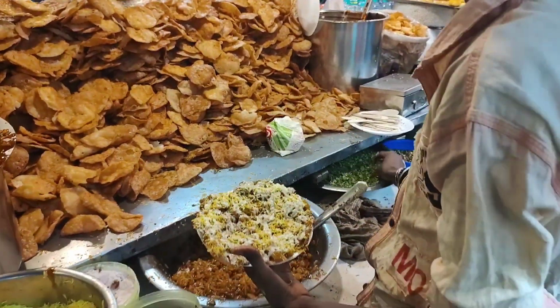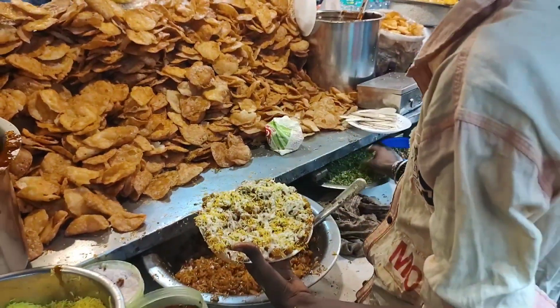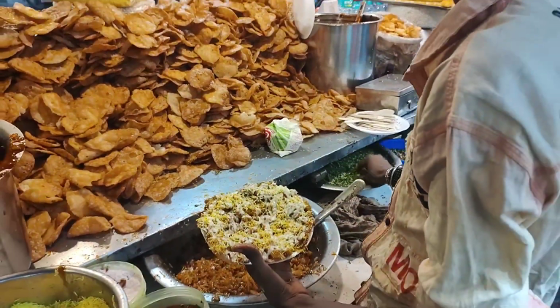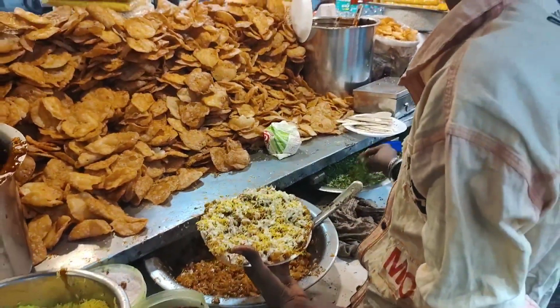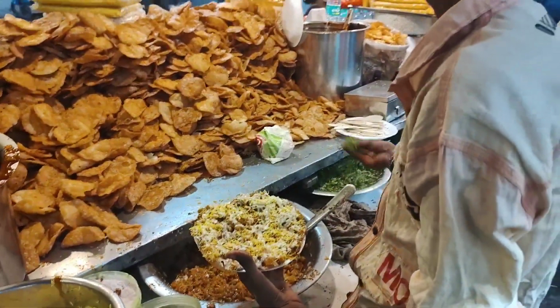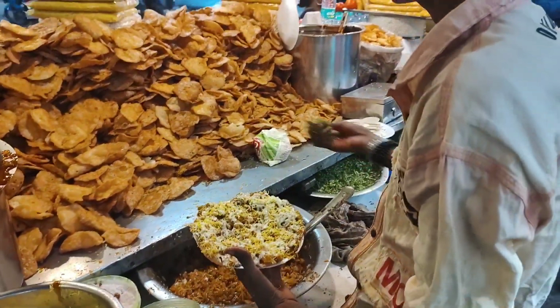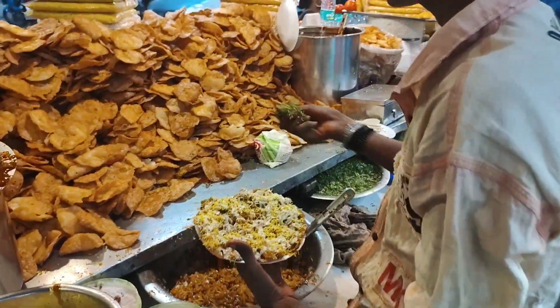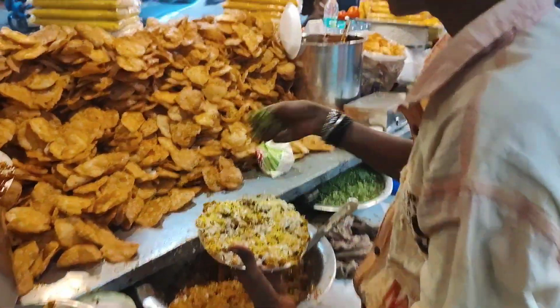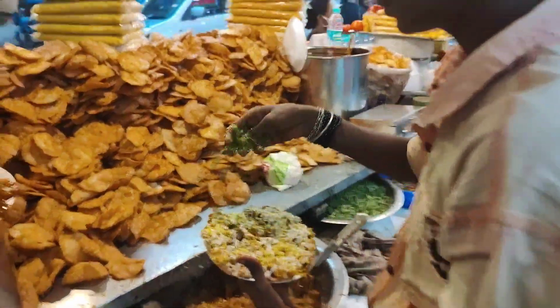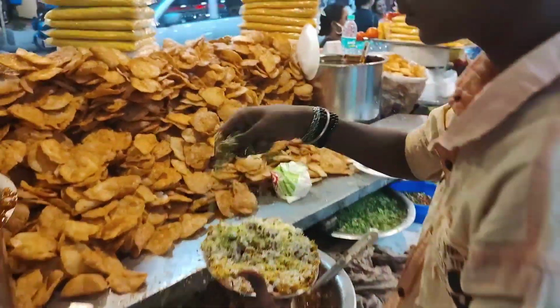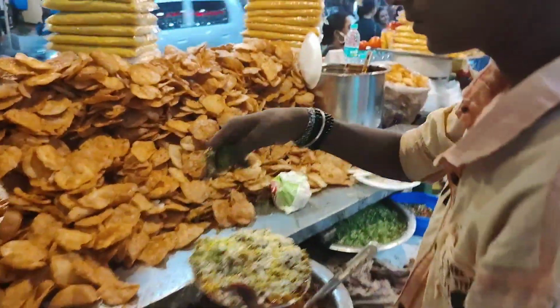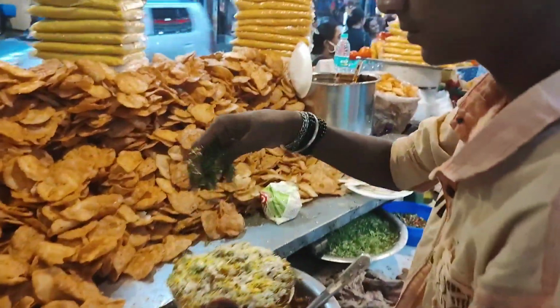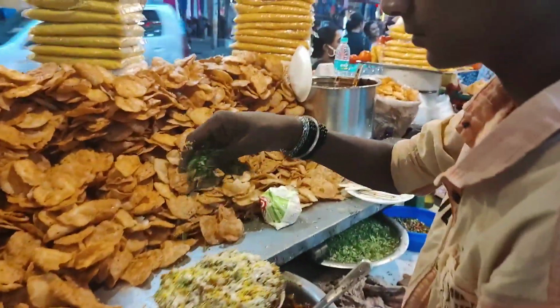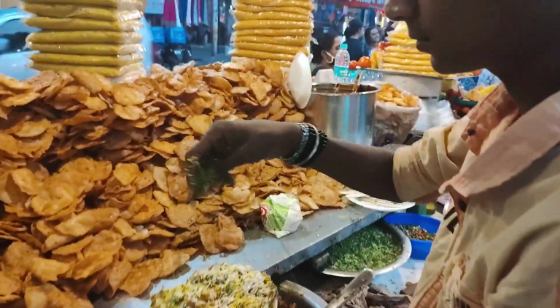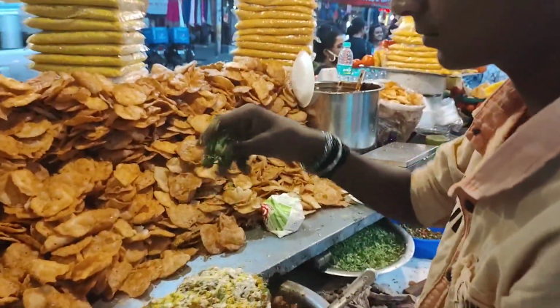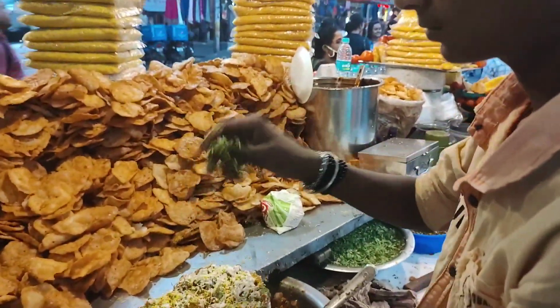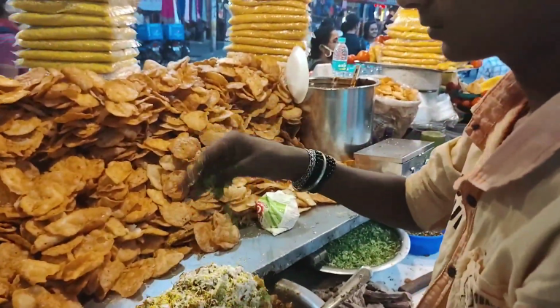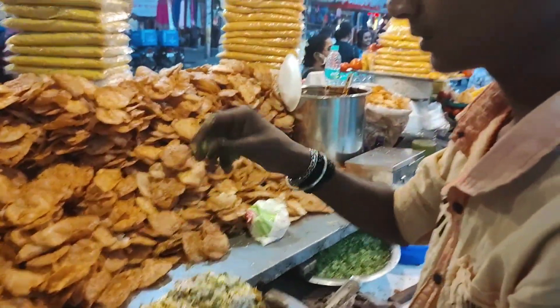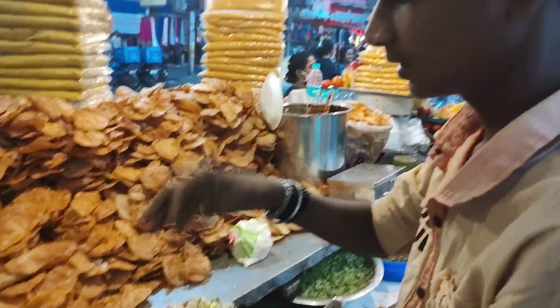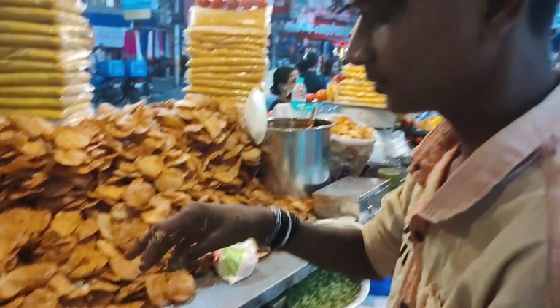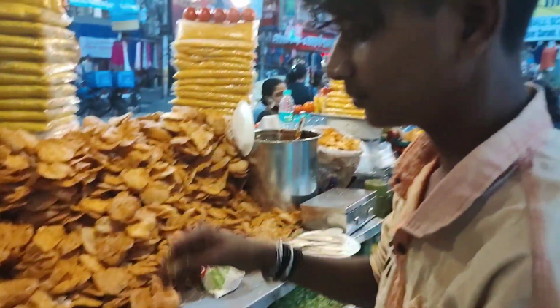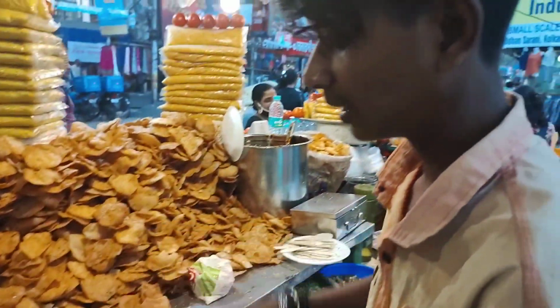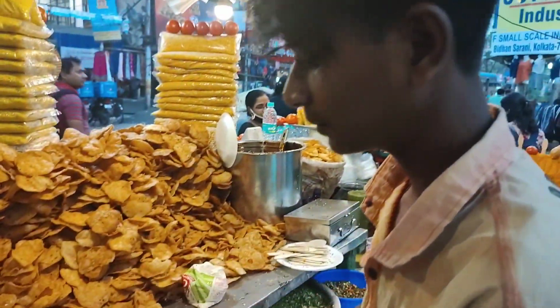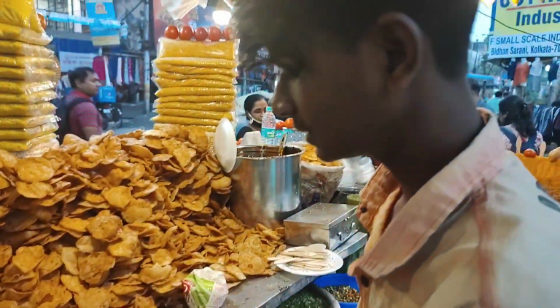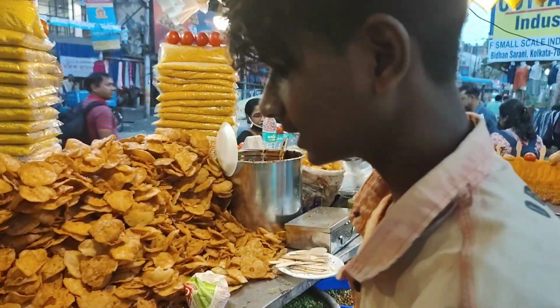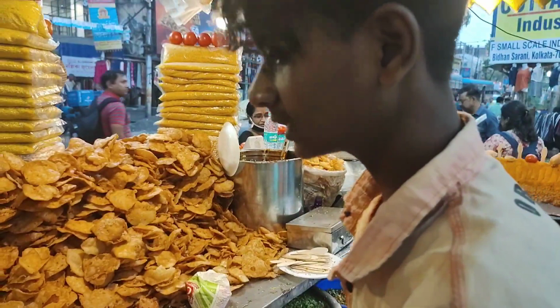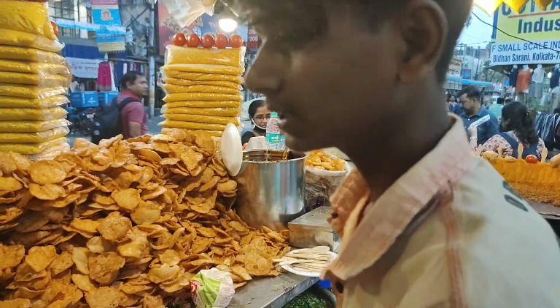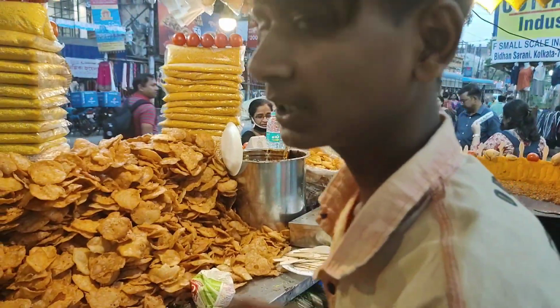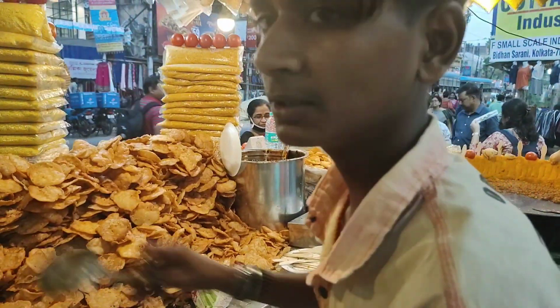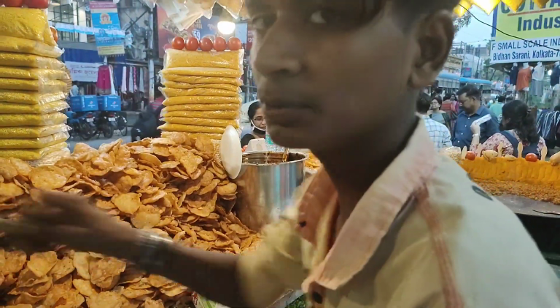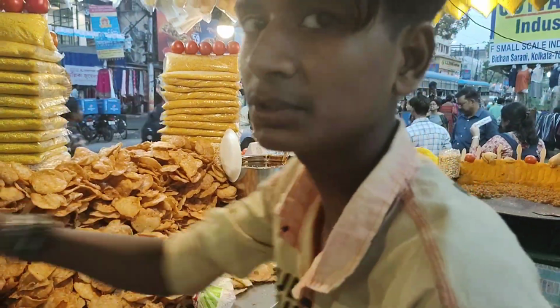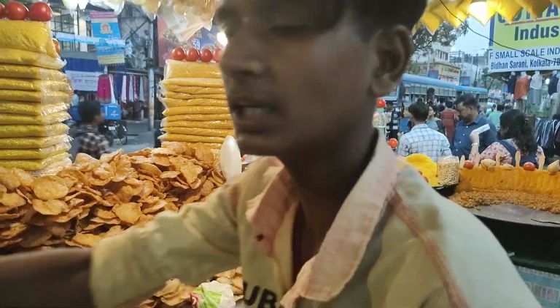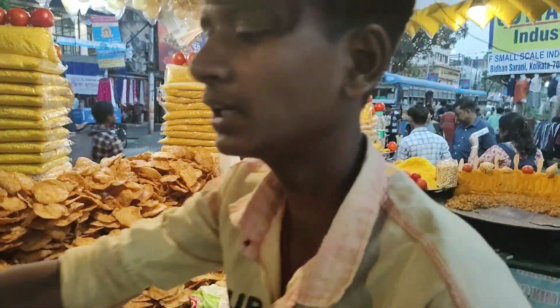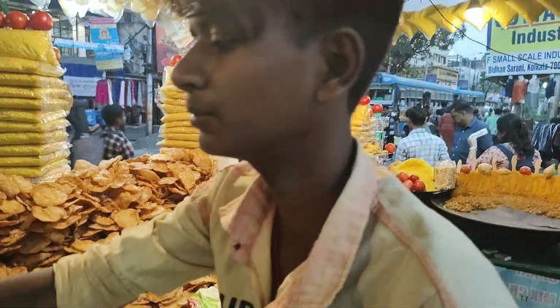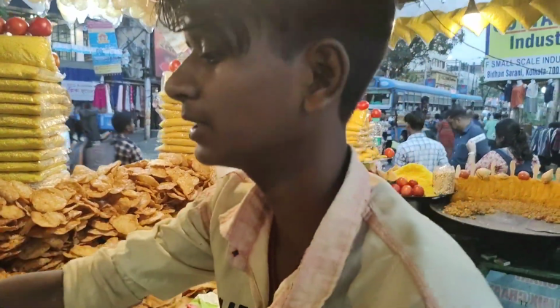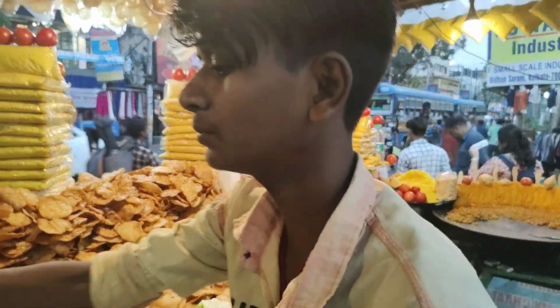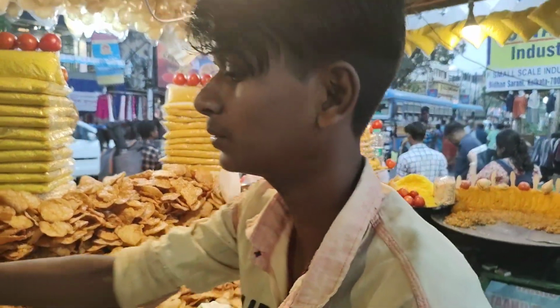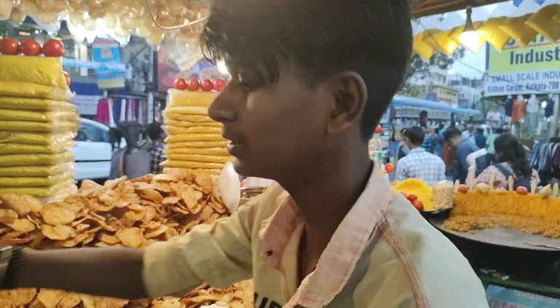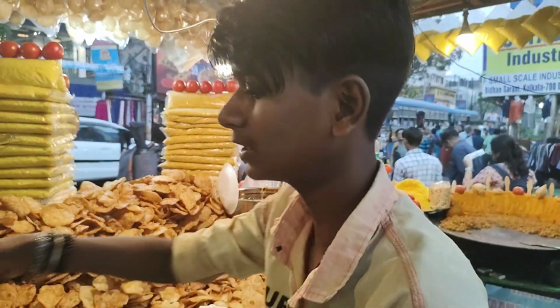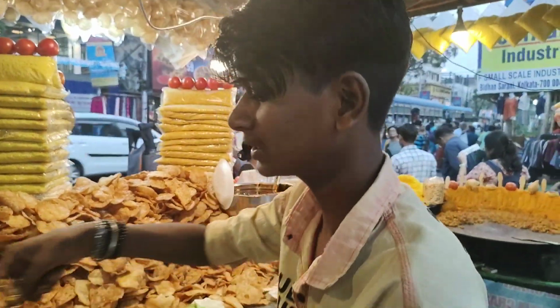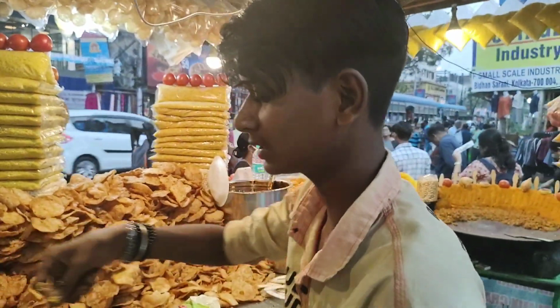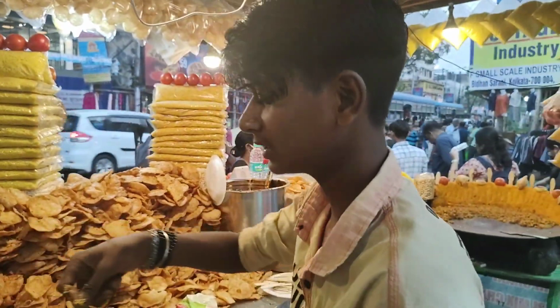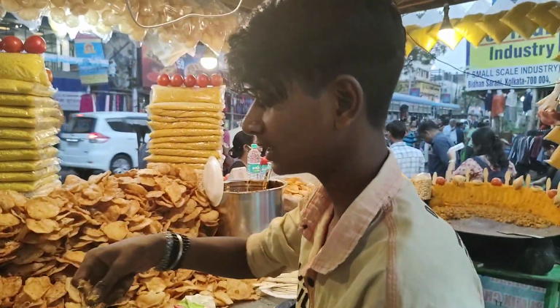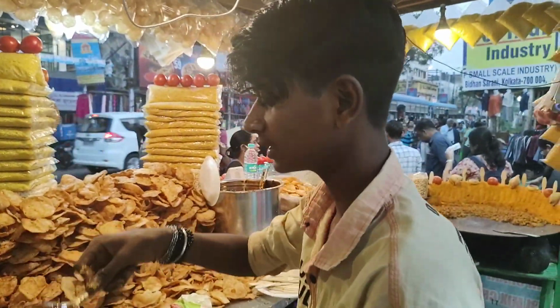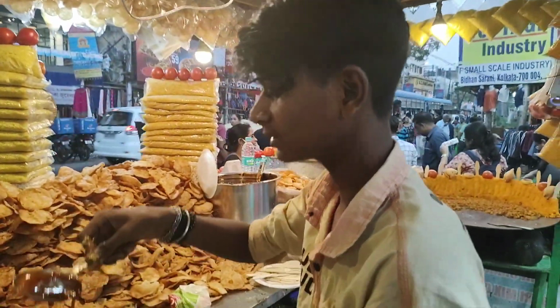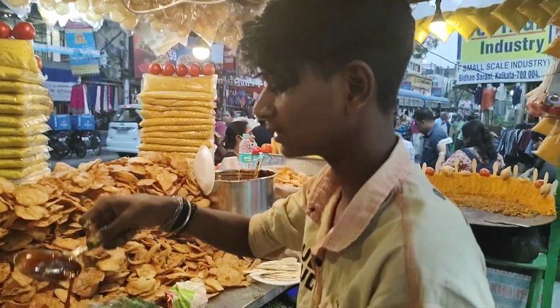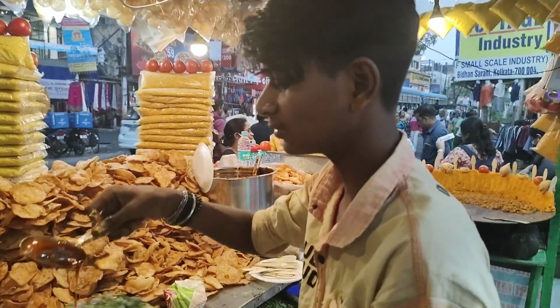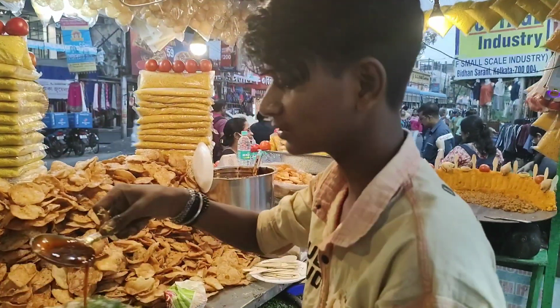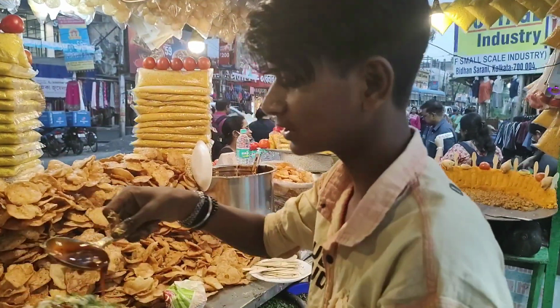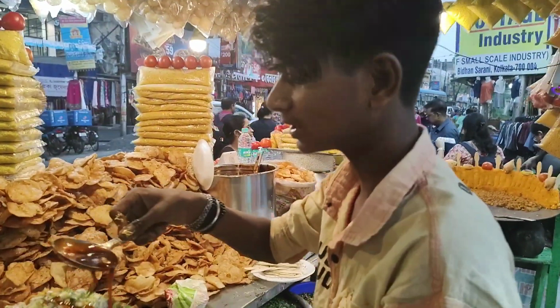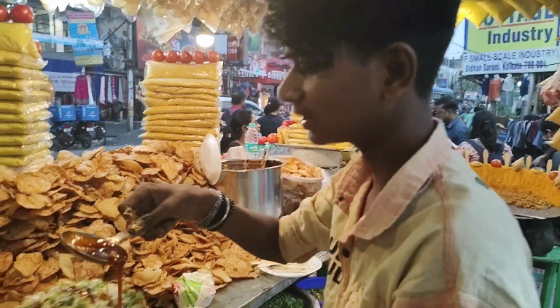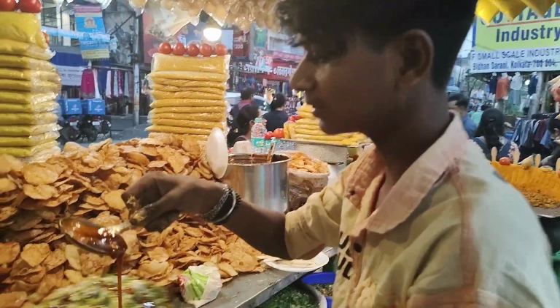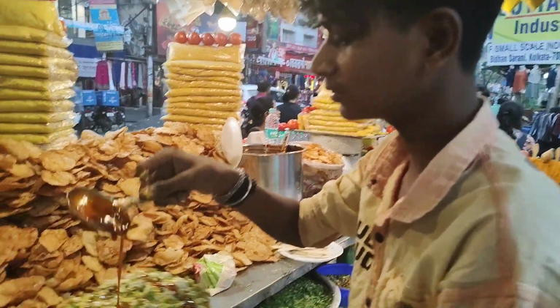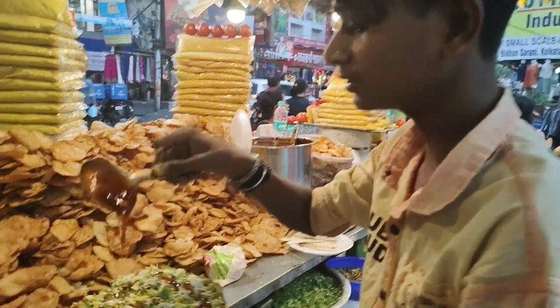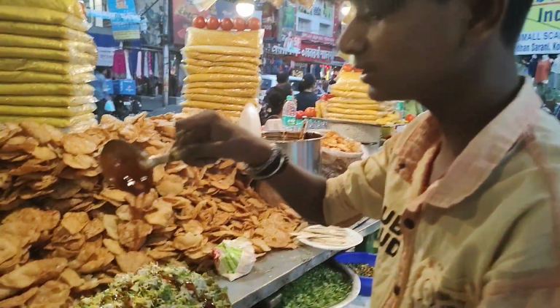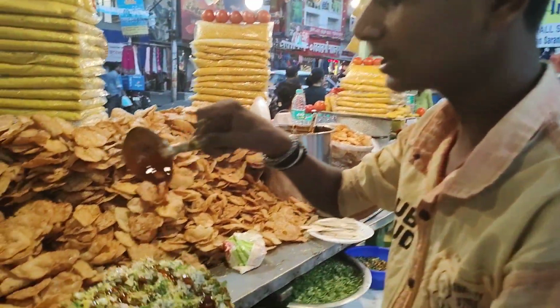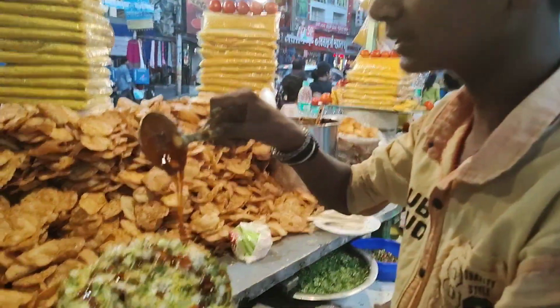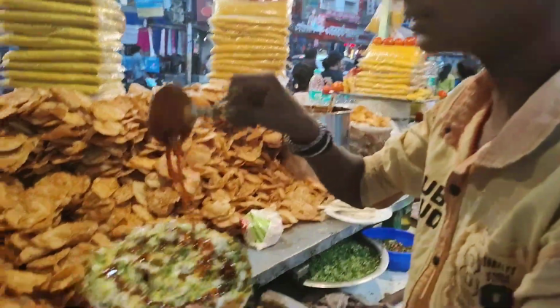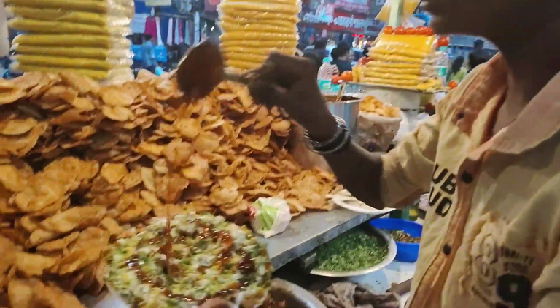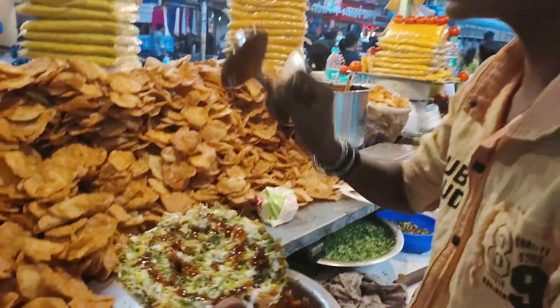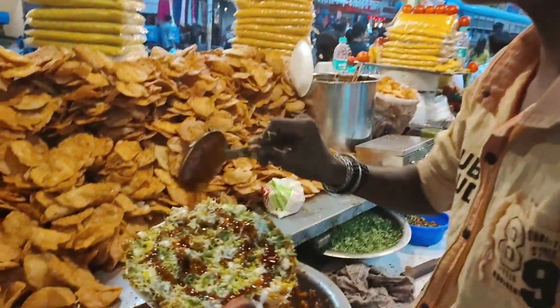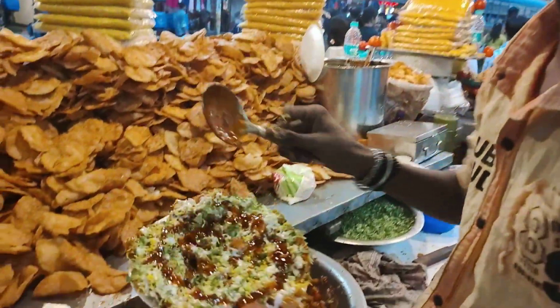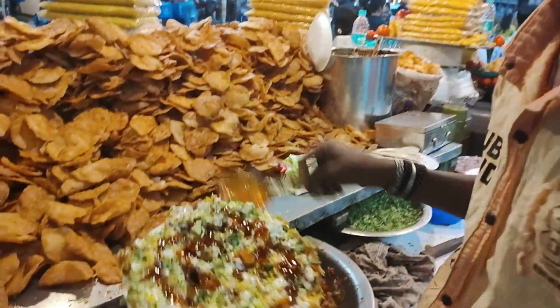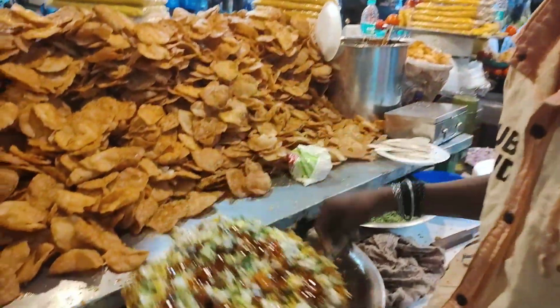Papri chaat, aloo chaat from Gailpur, samosa chaat, bhujia chaat, mek chaat — there are various types of chaat available here.